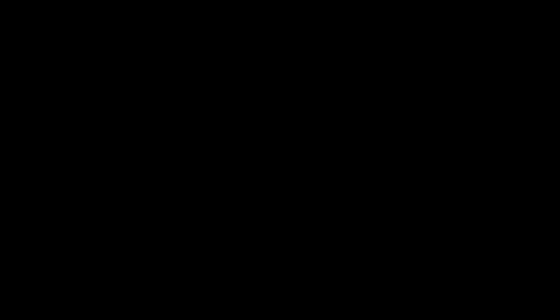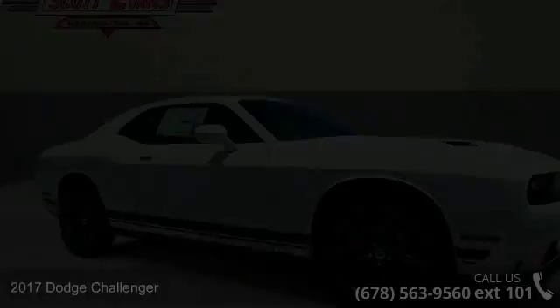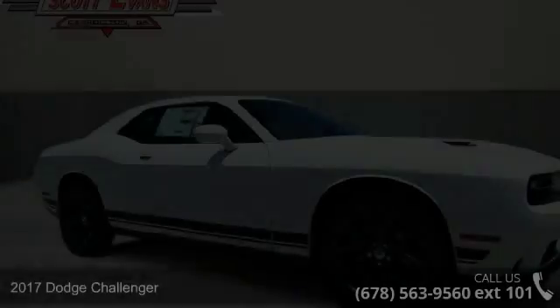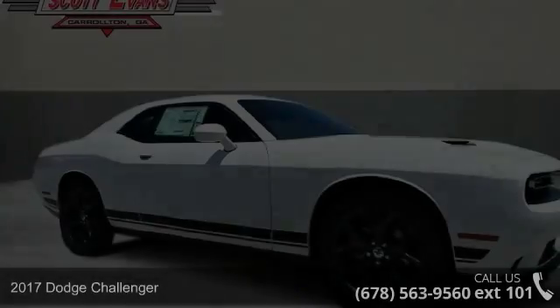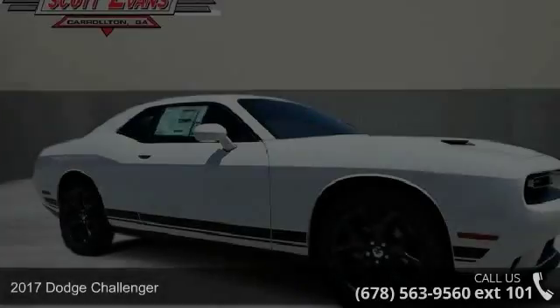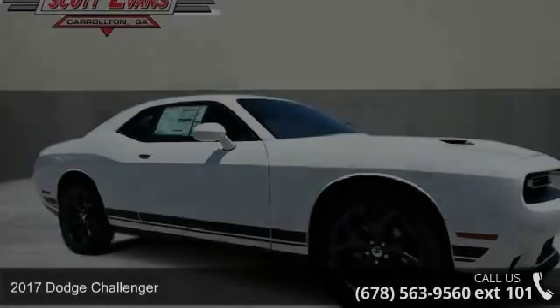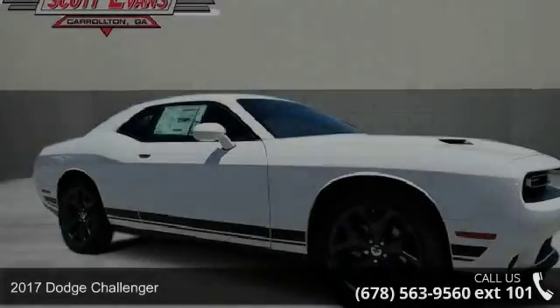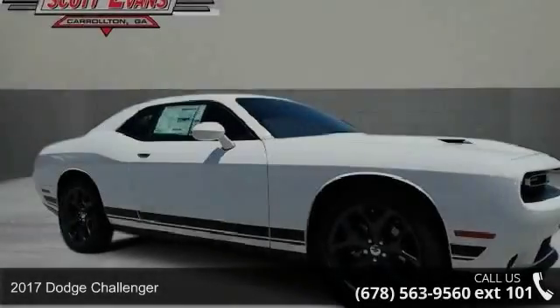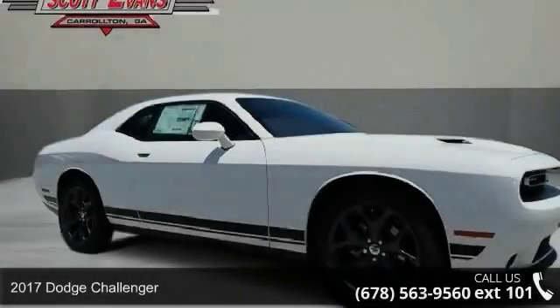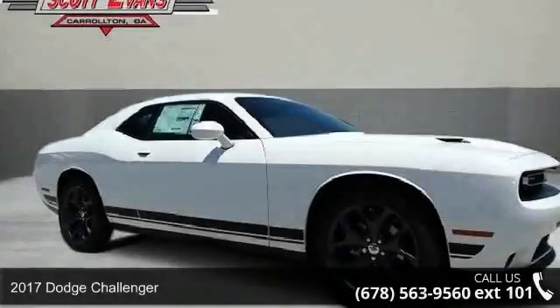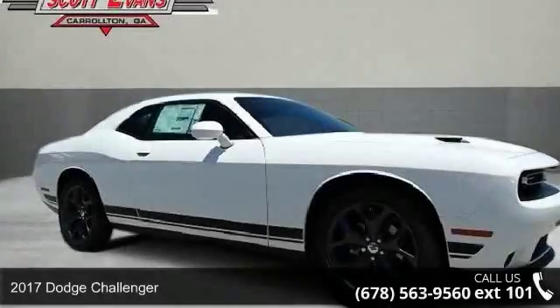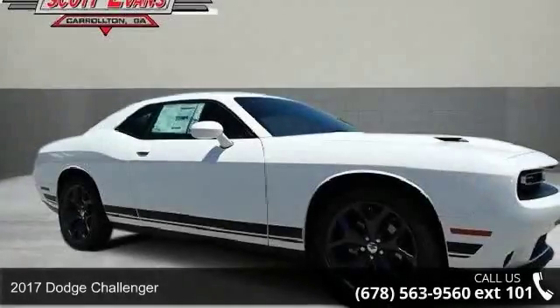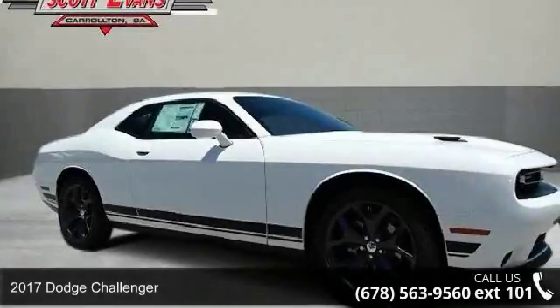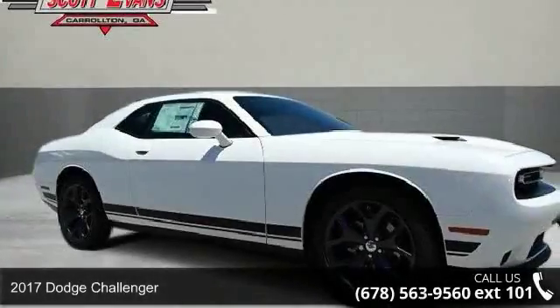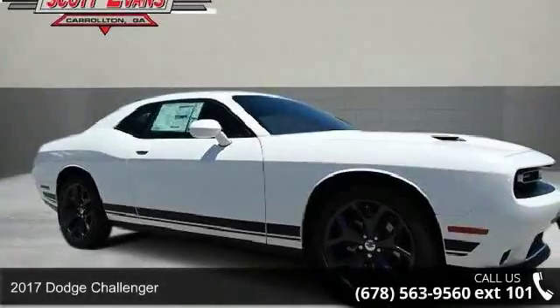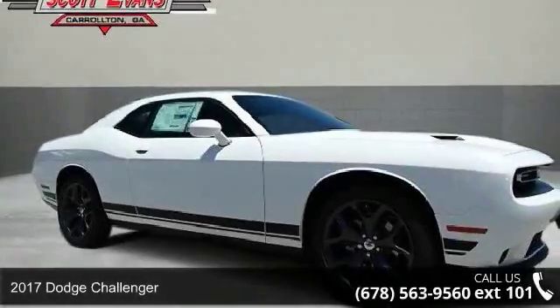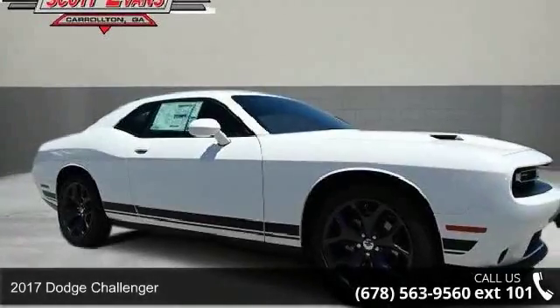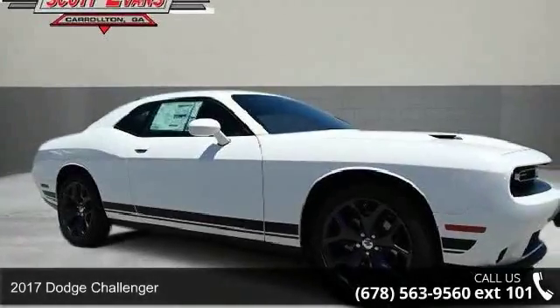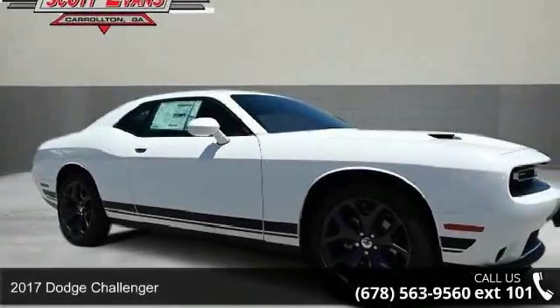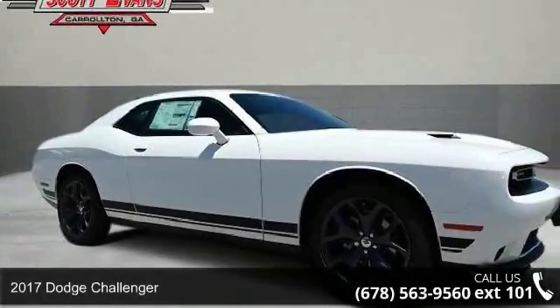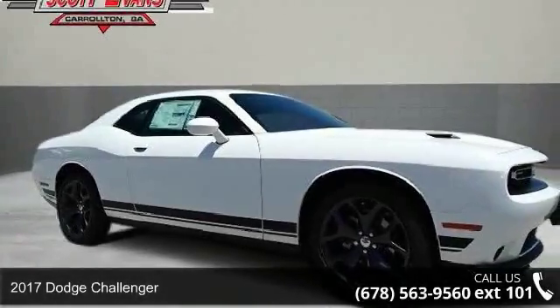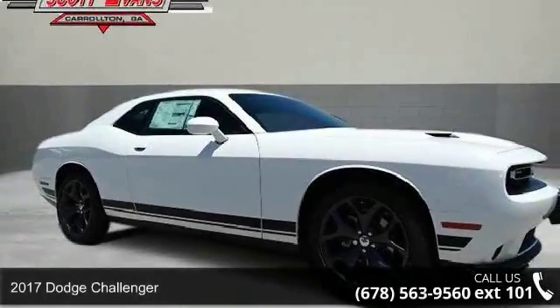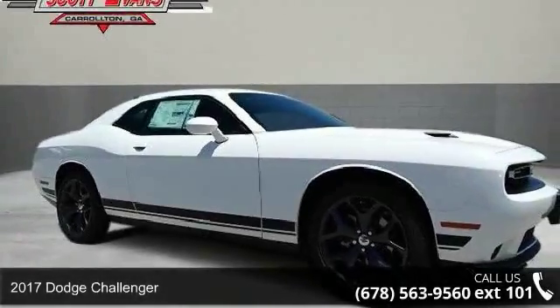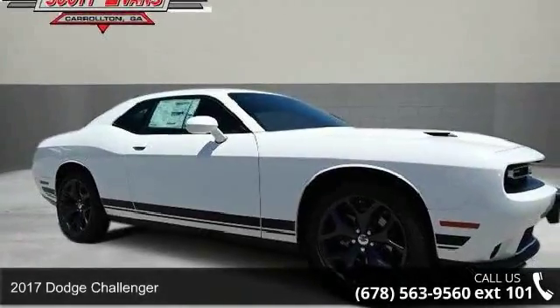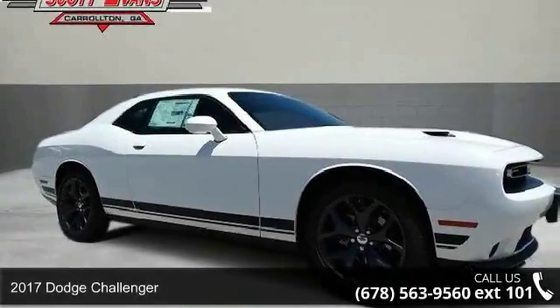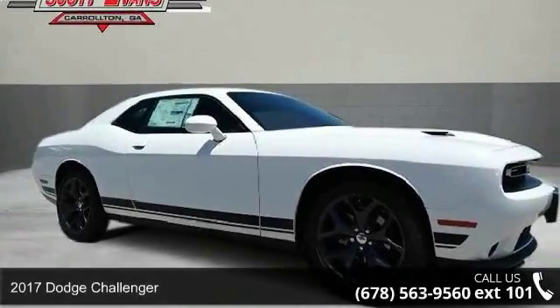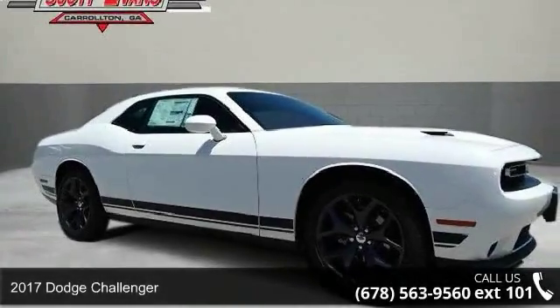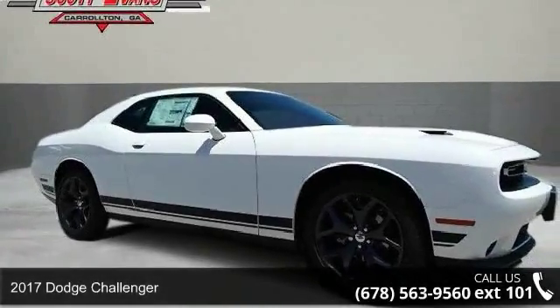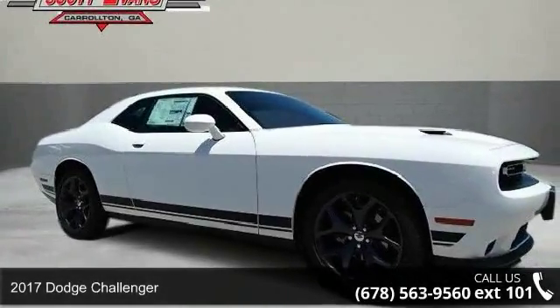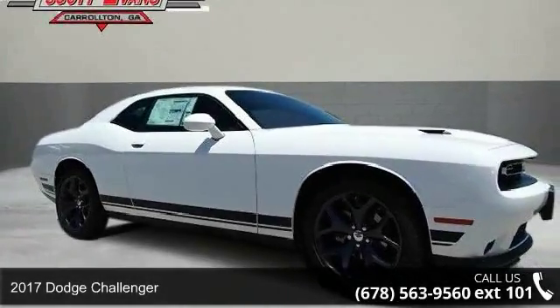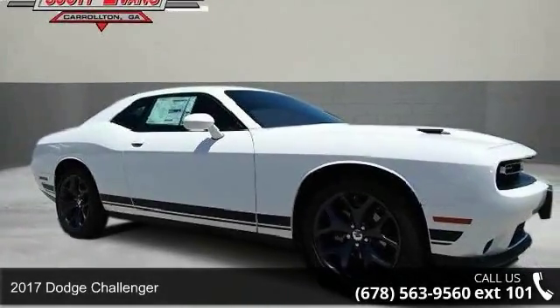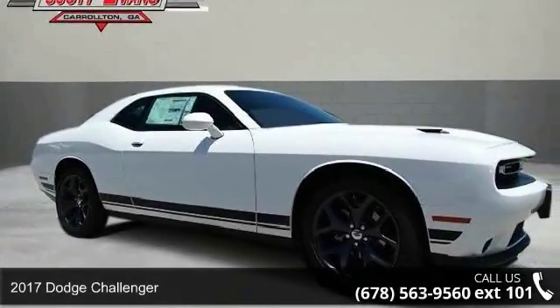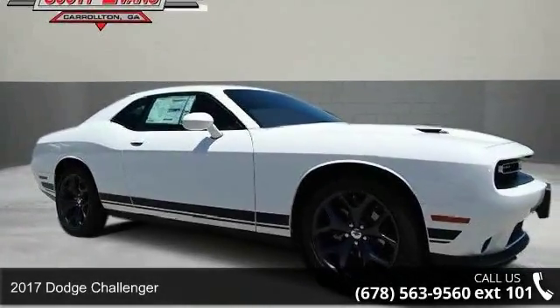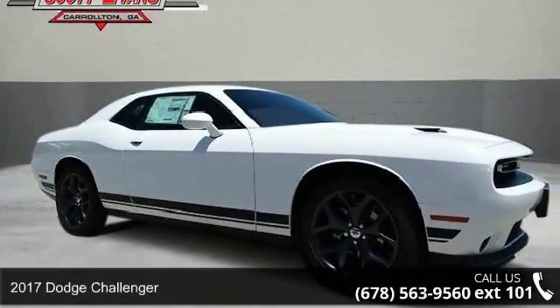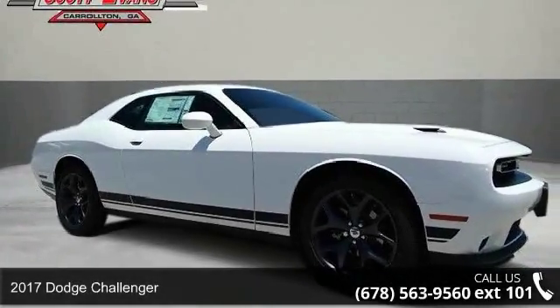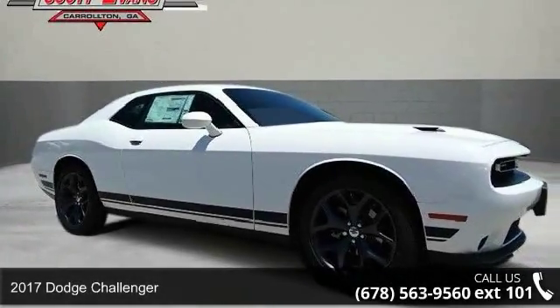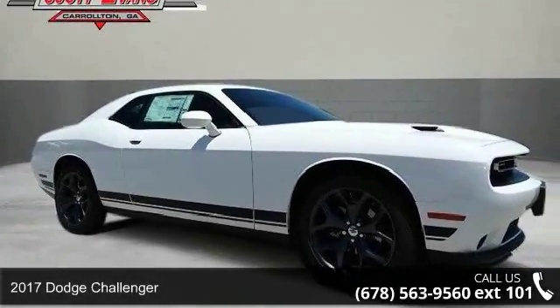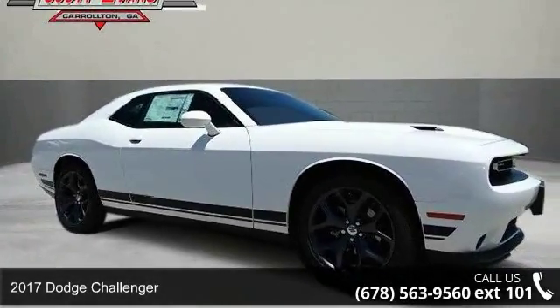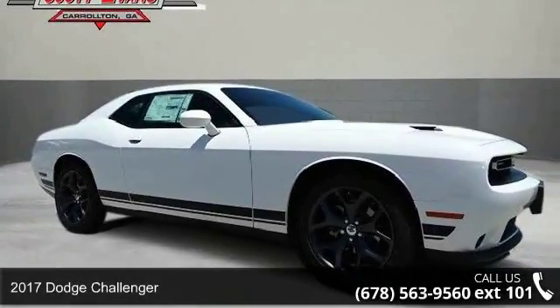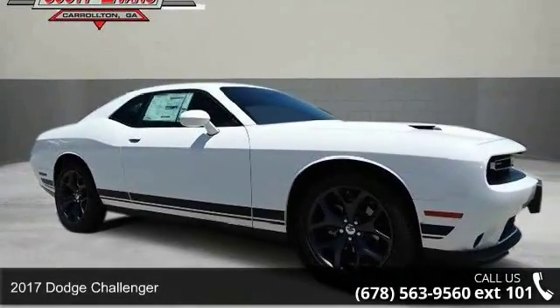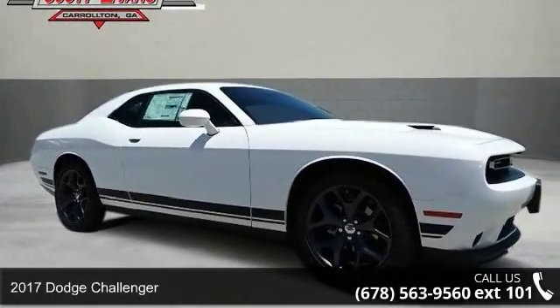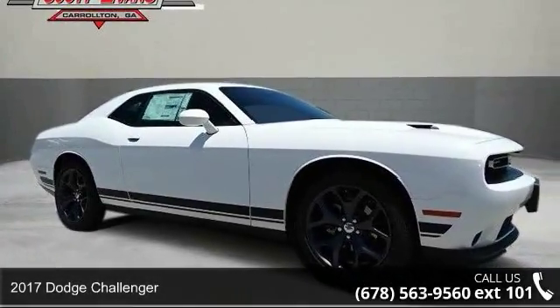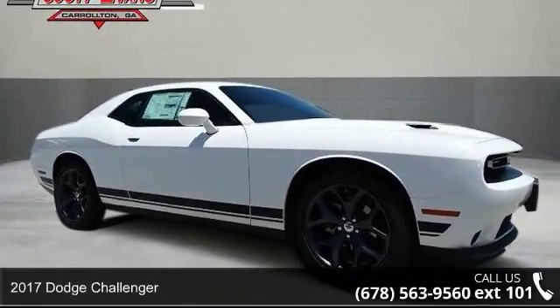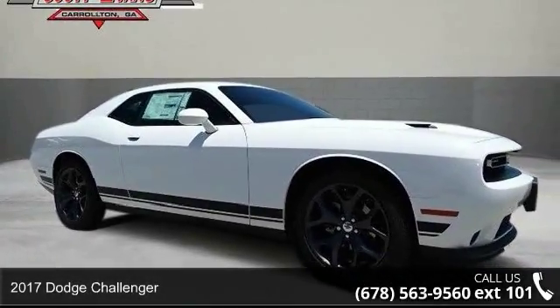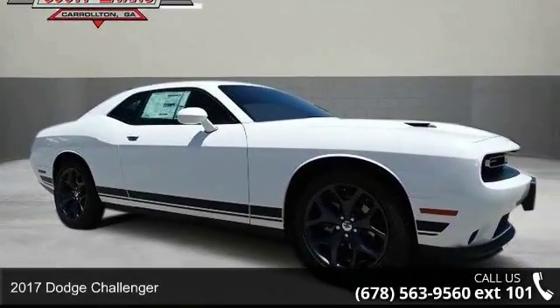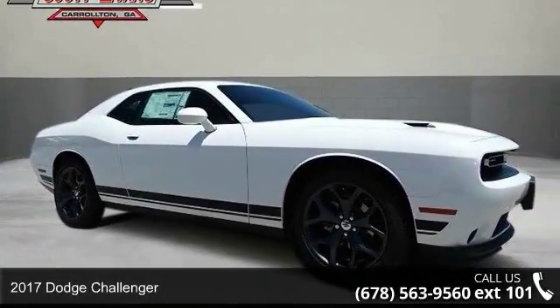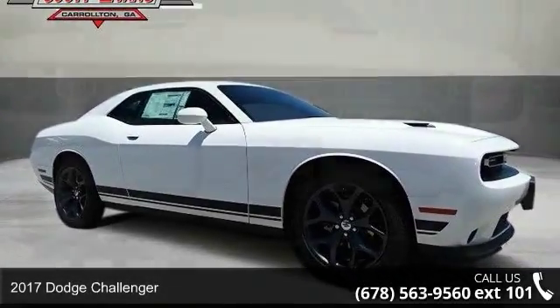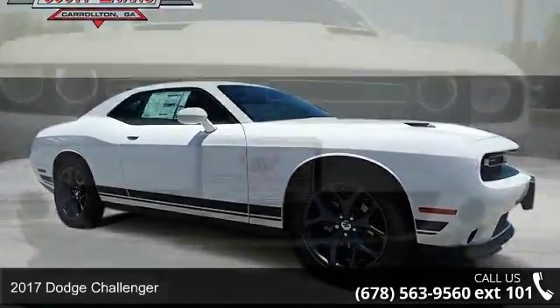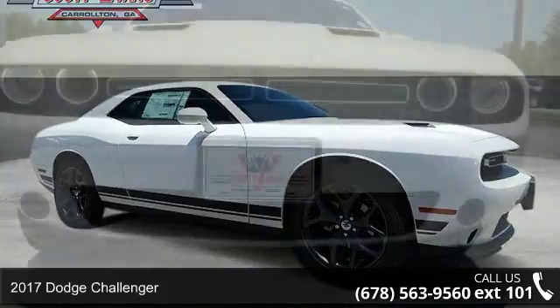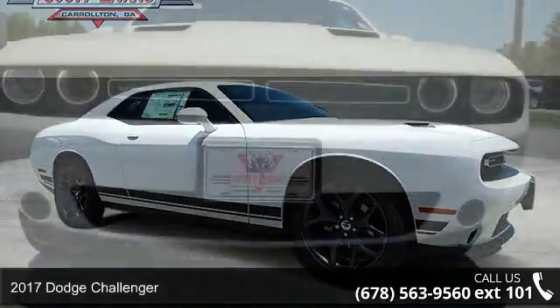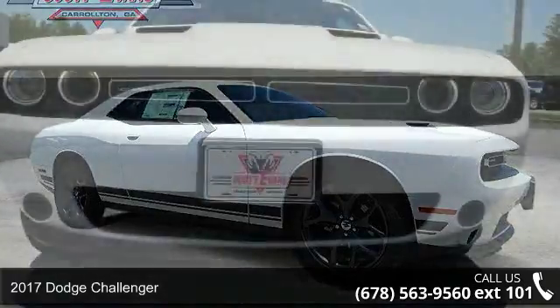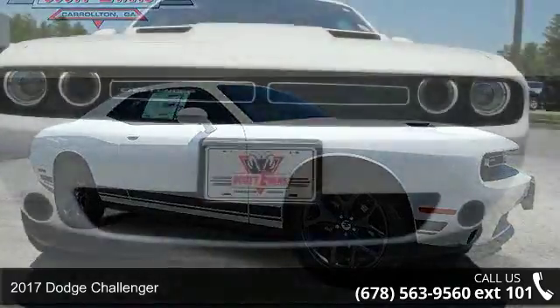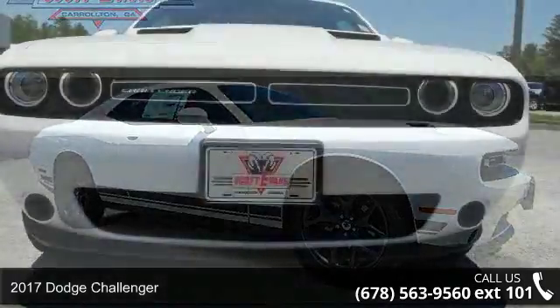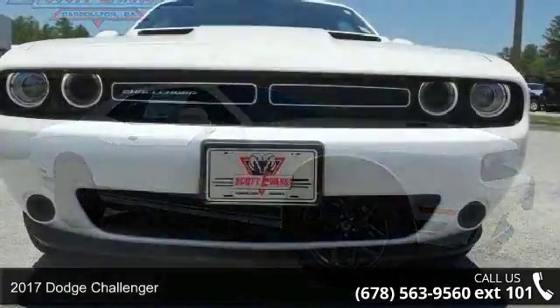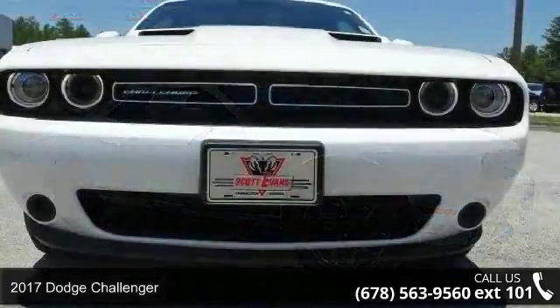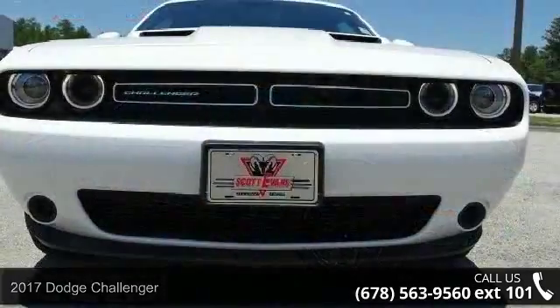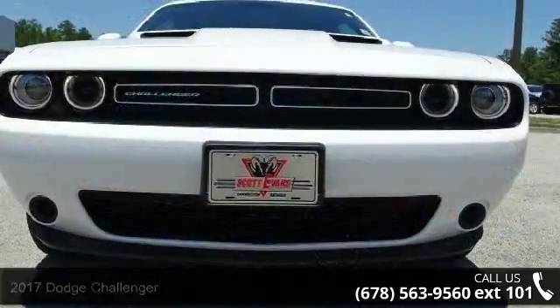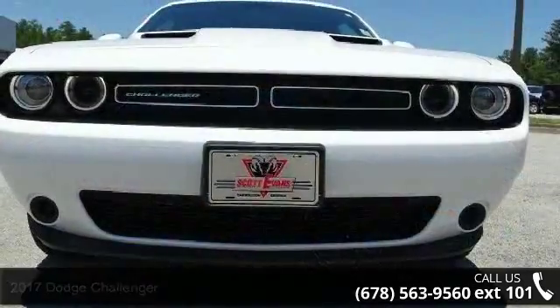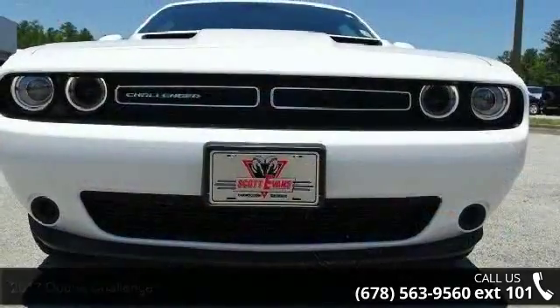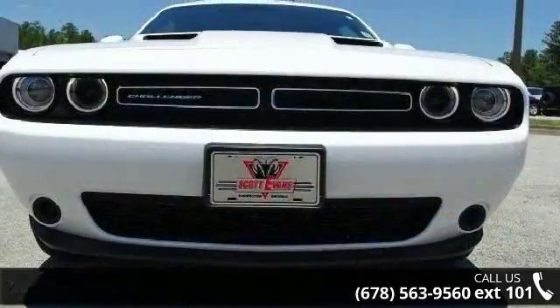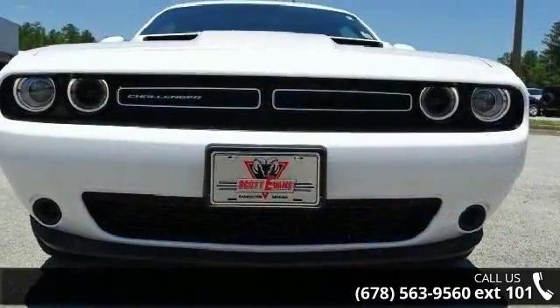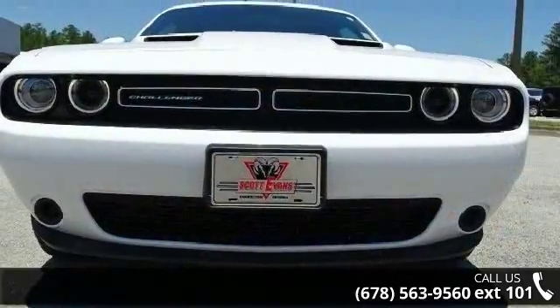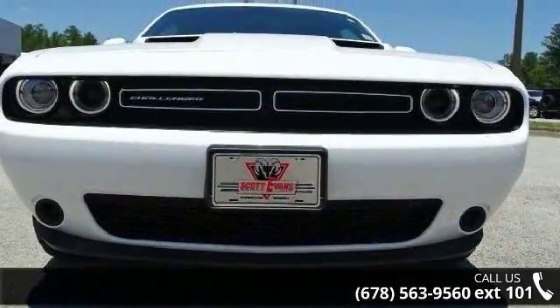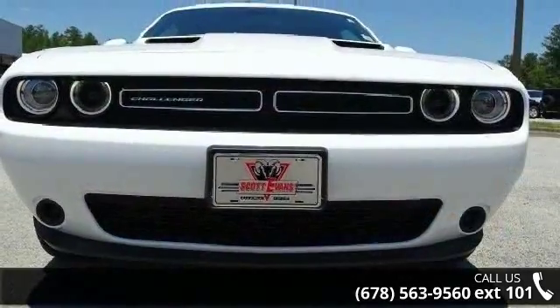Presenting the 2017 Dodge Challenger. If you are looking for a first-rate auto, this one could be yours today.